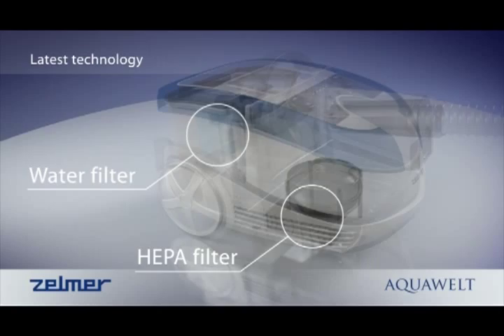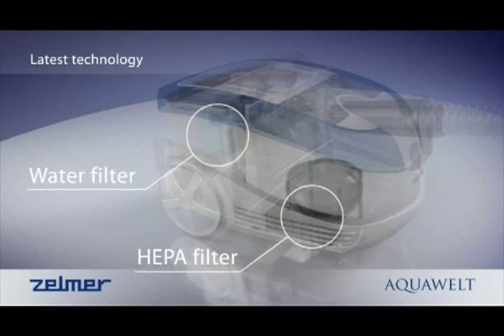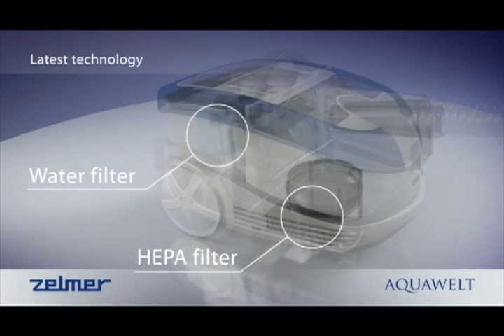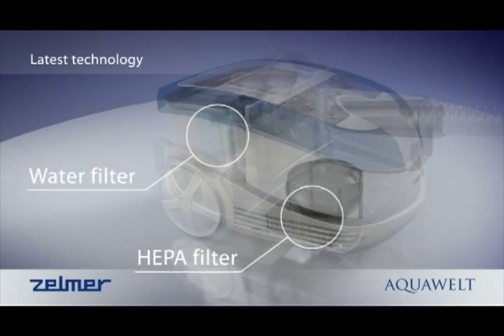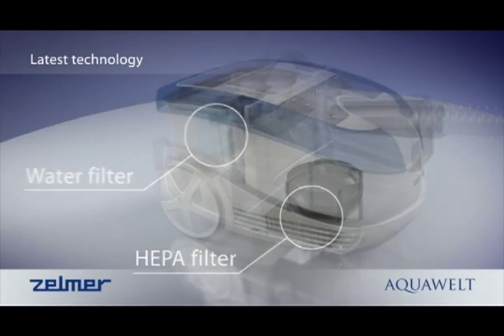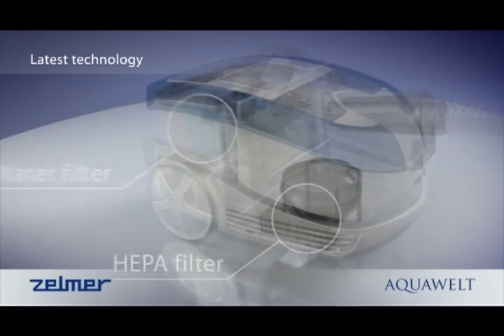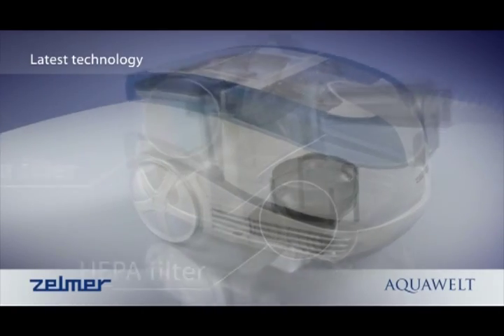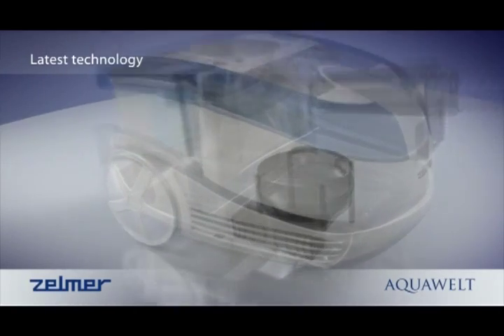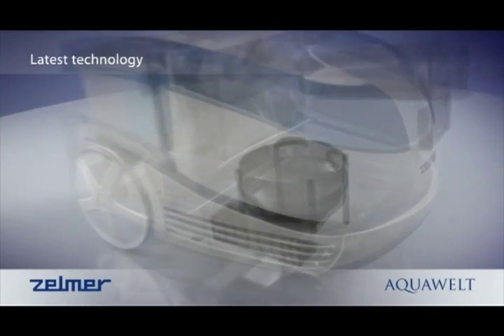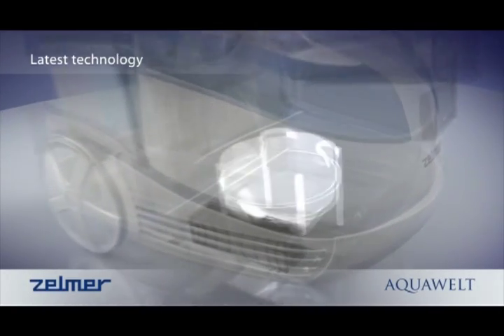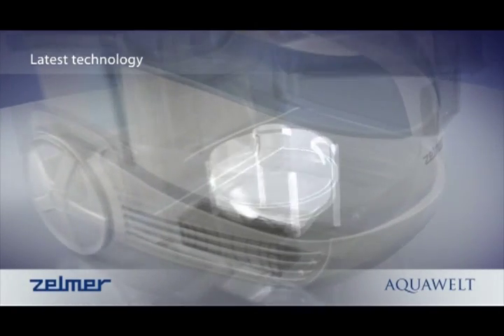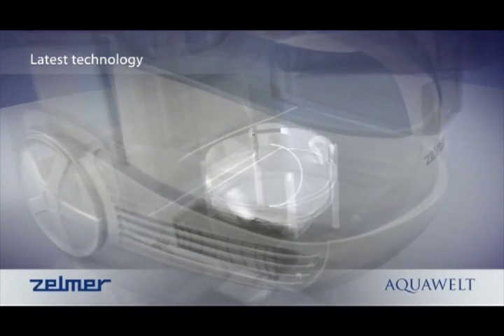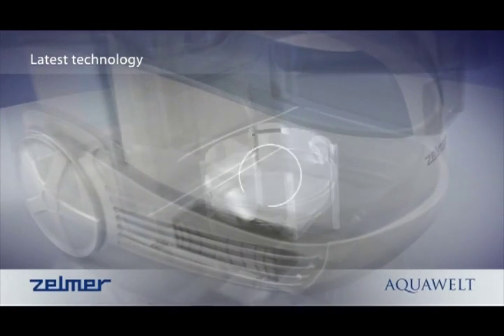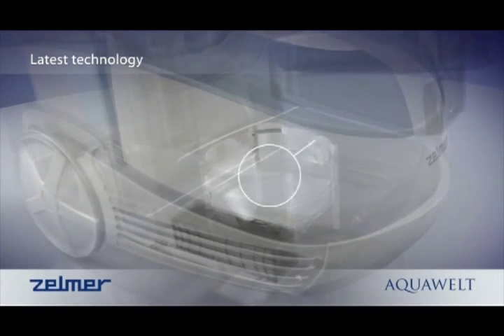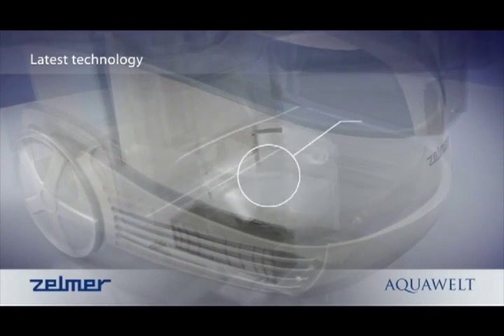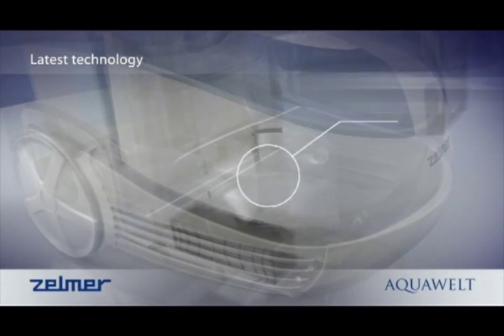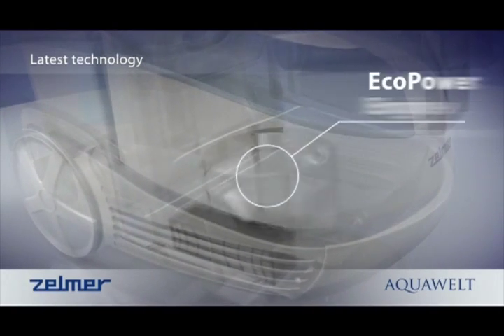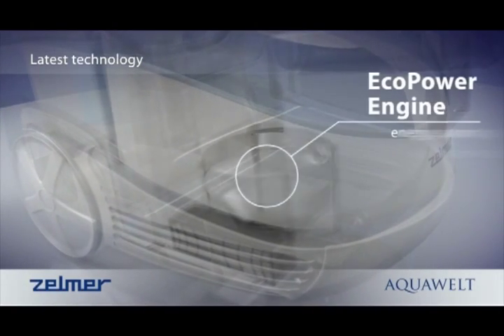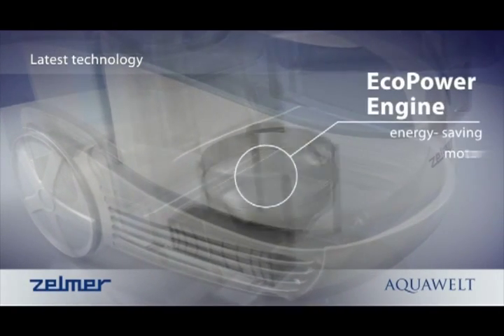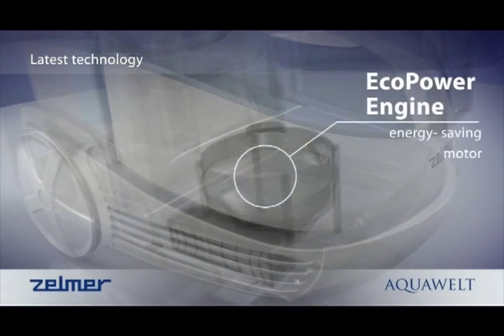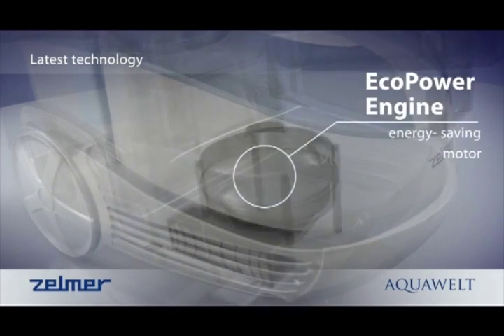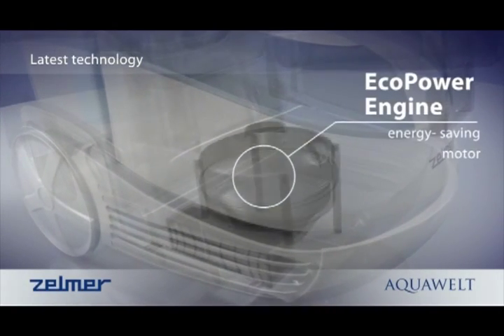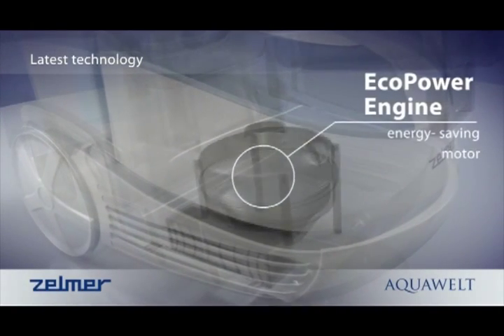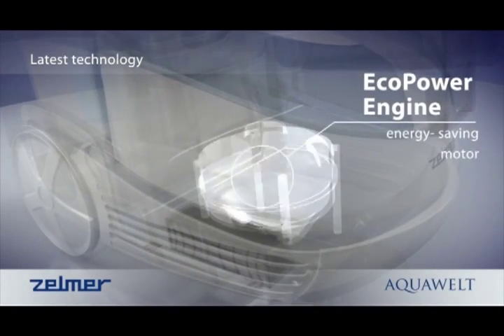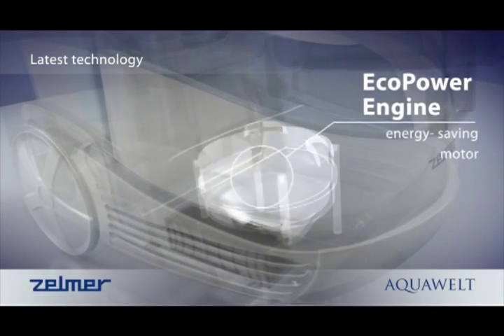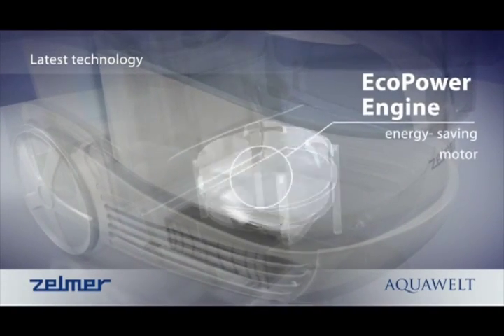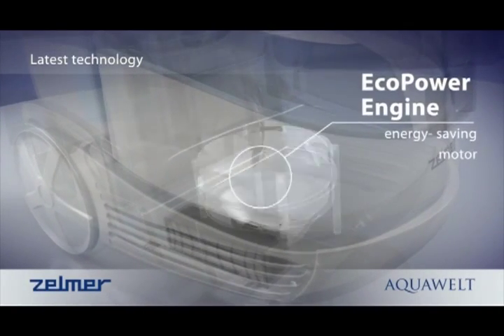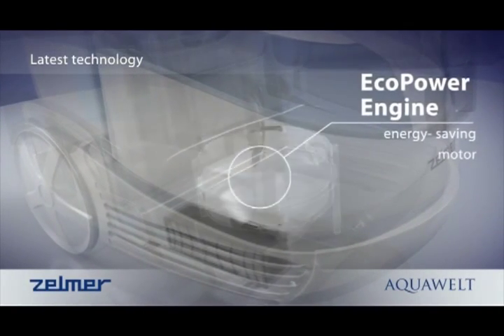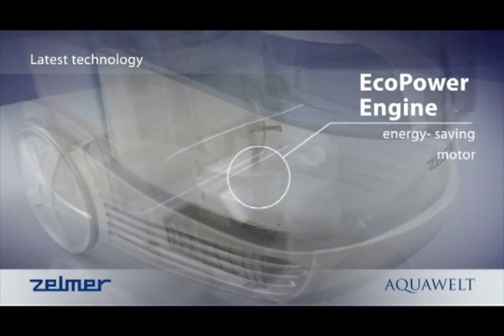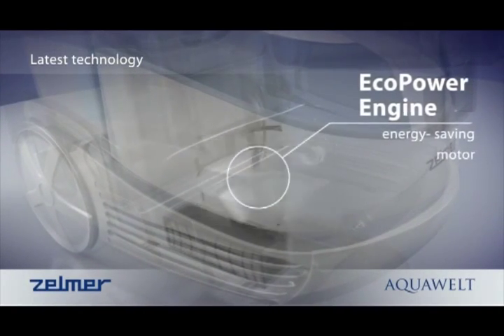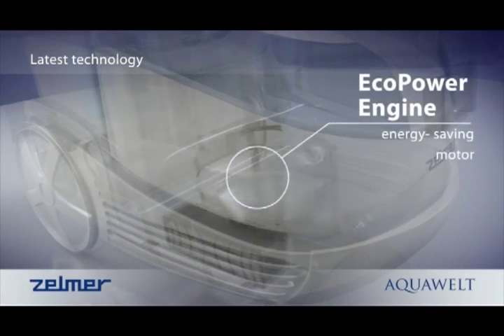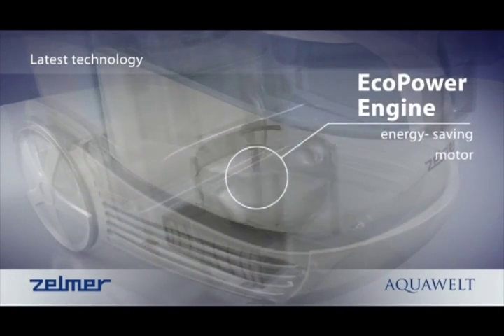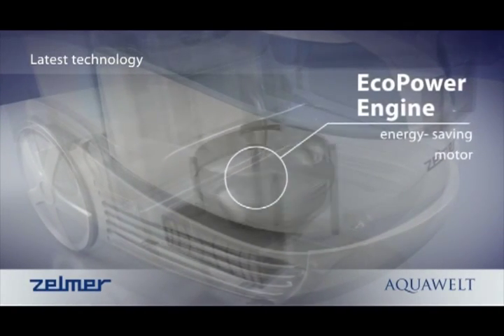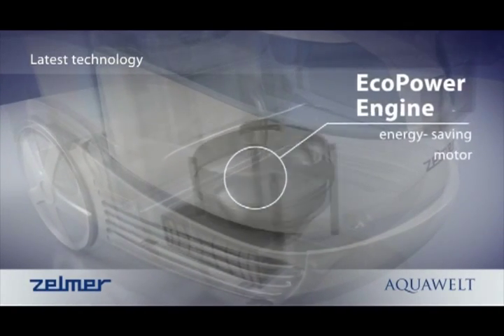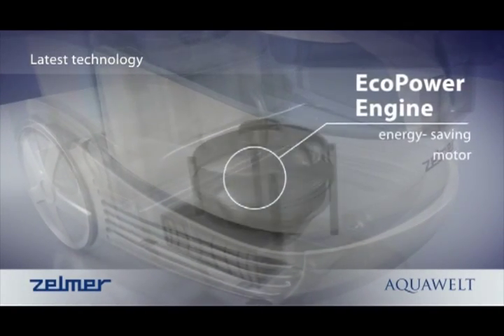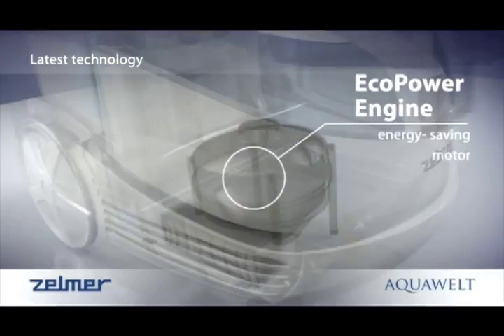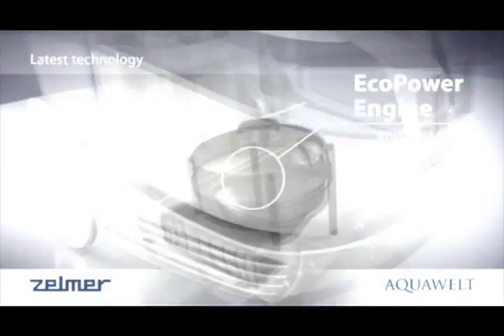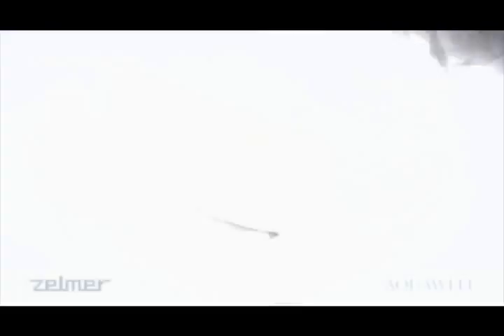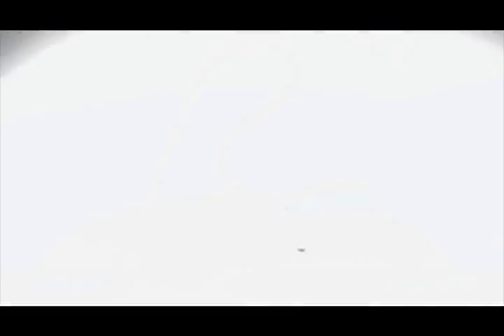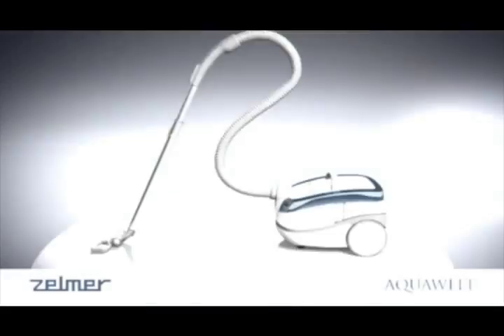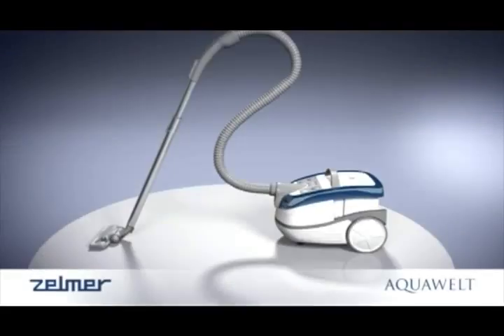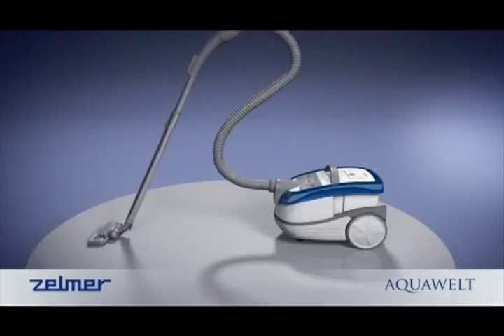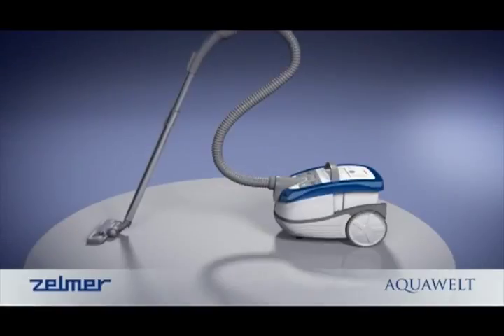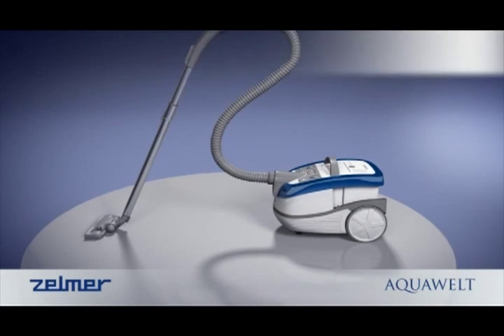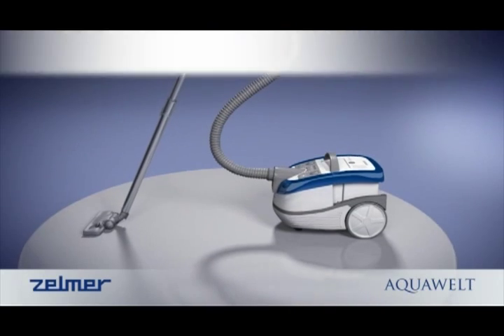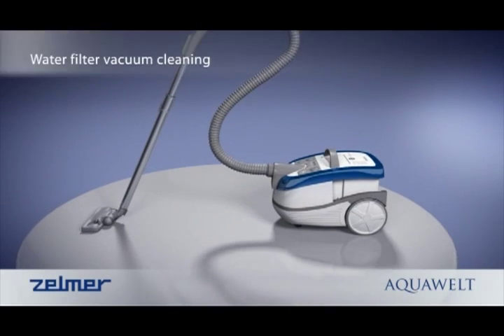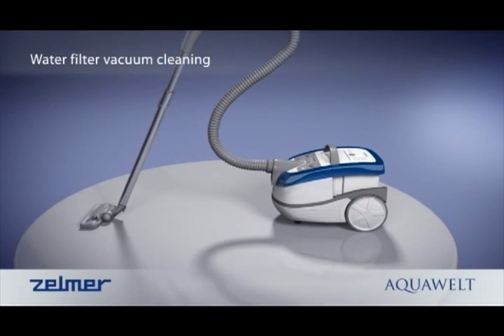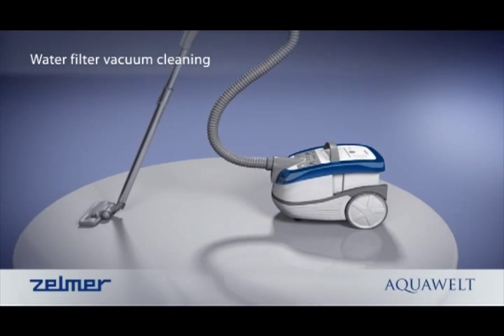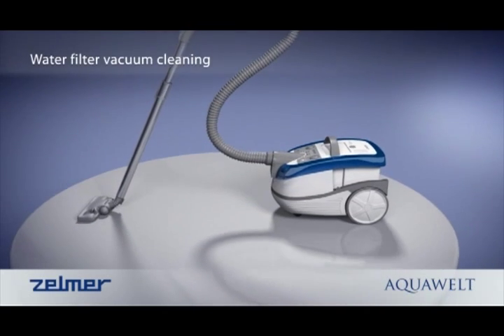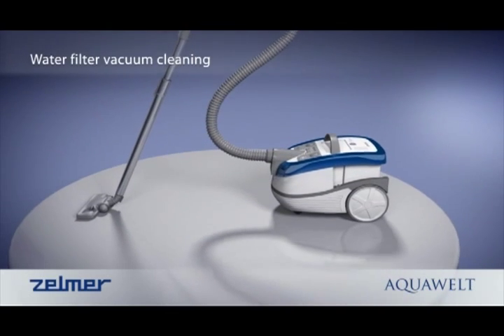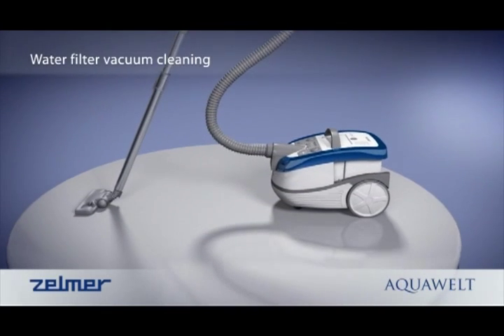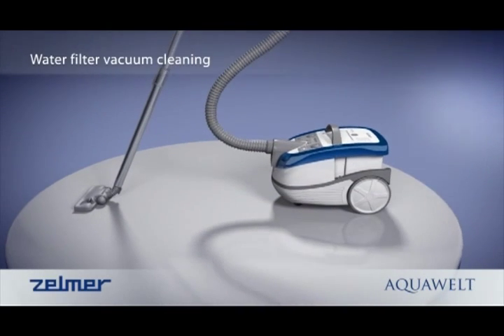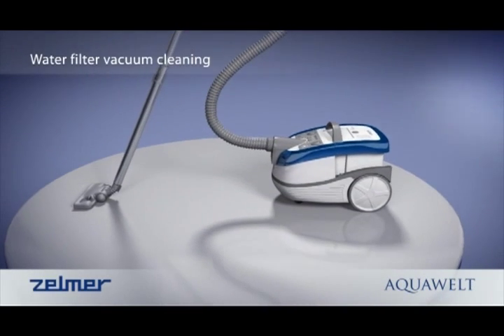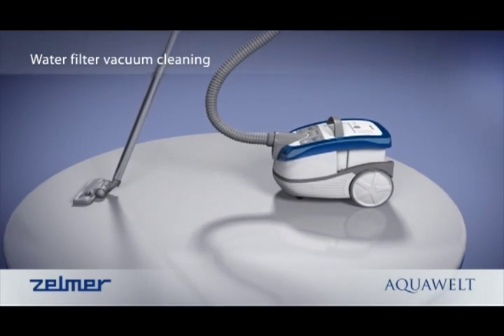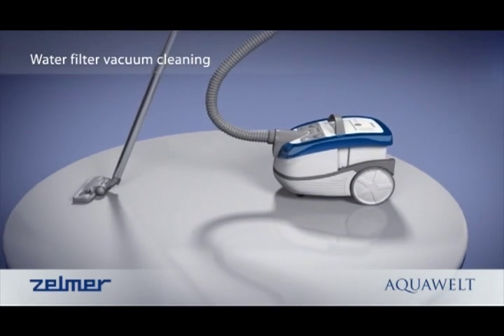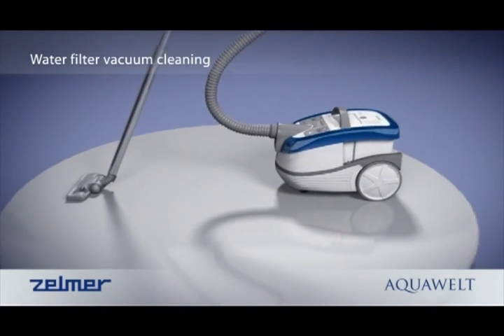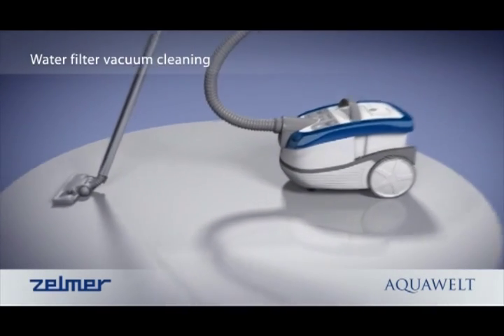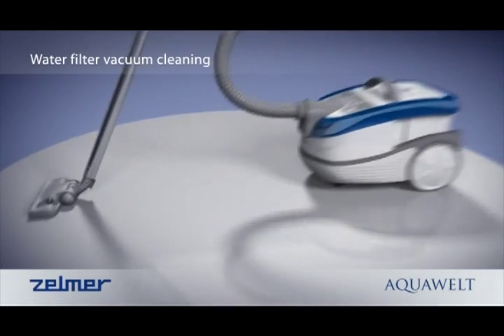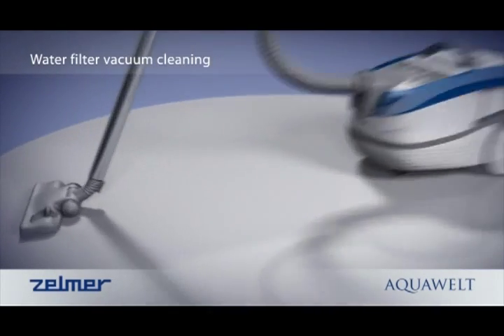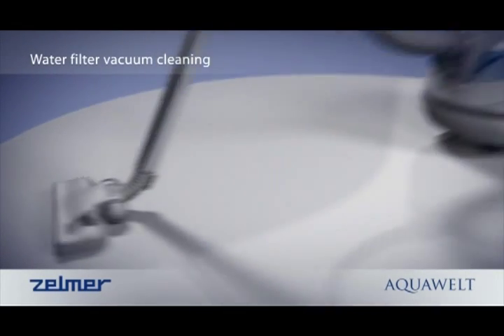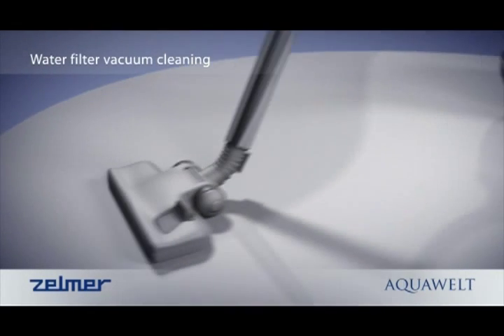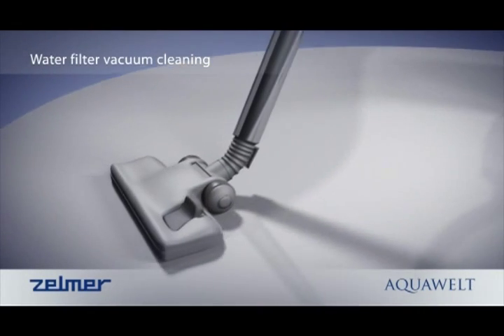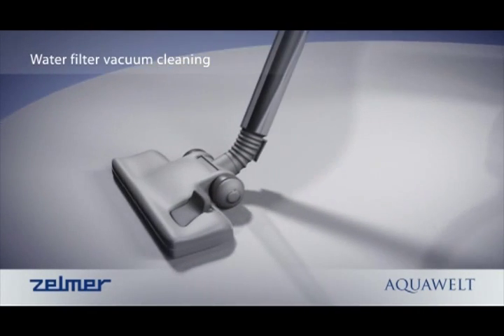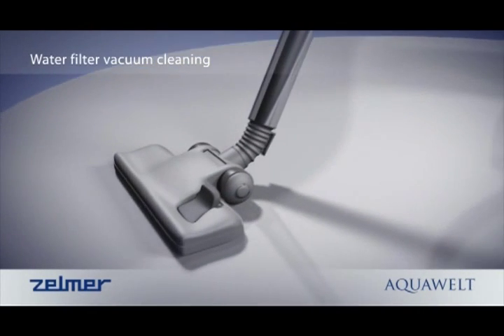All these modern features are supported by the high output equal power engine, which ensures maximum efficiency in vacuuming.